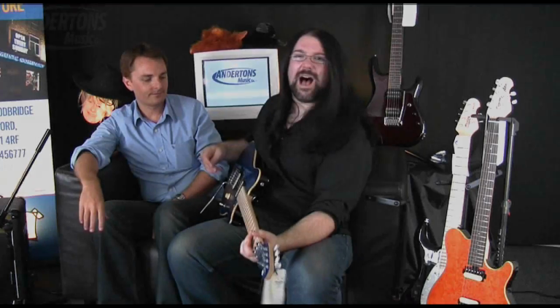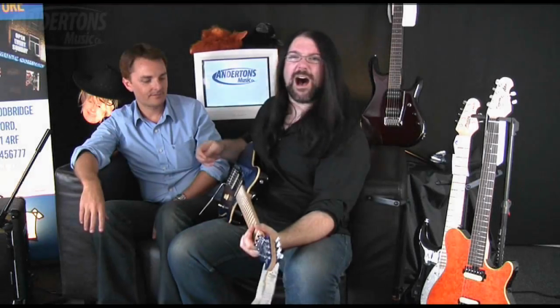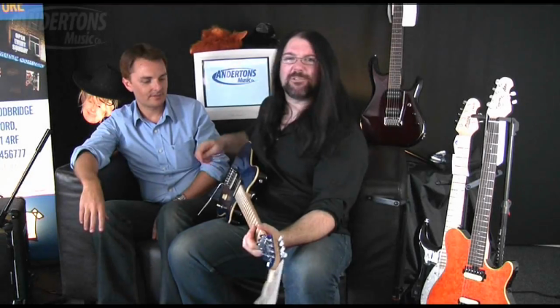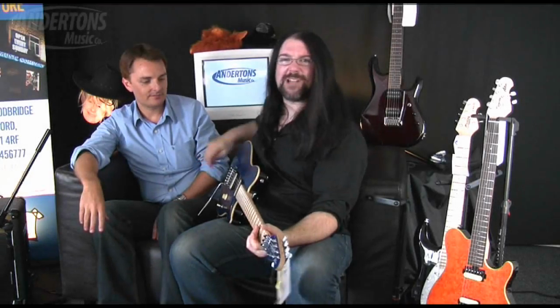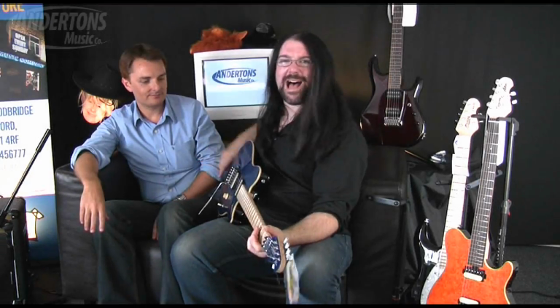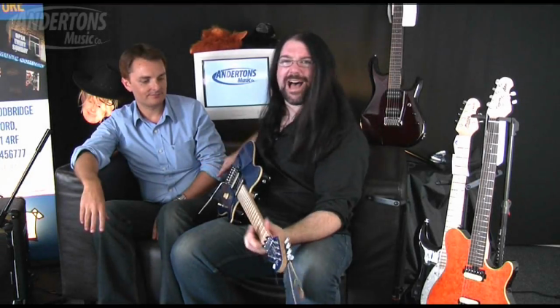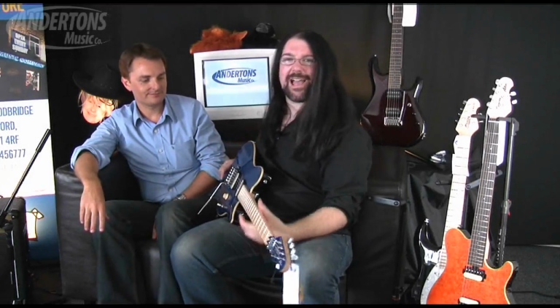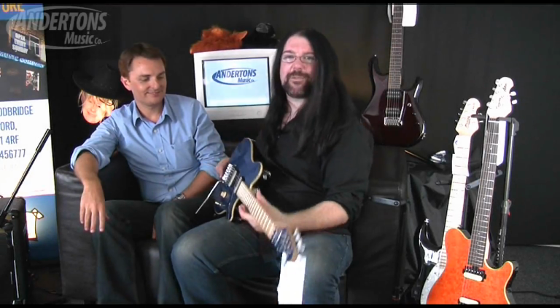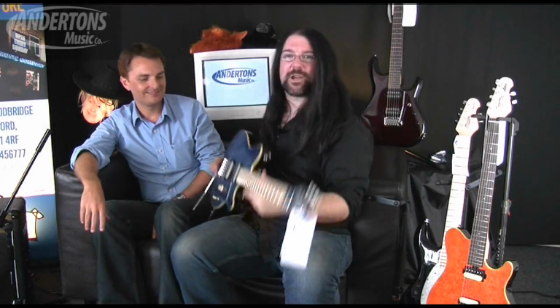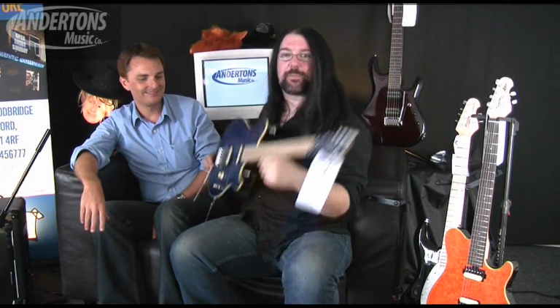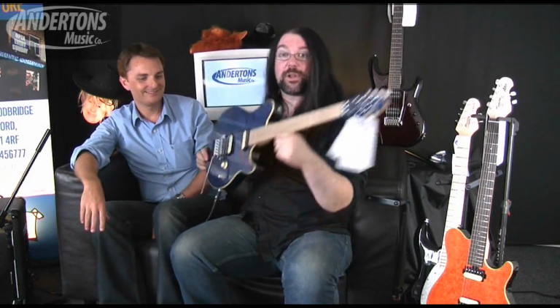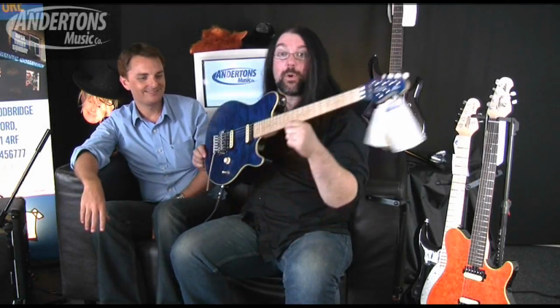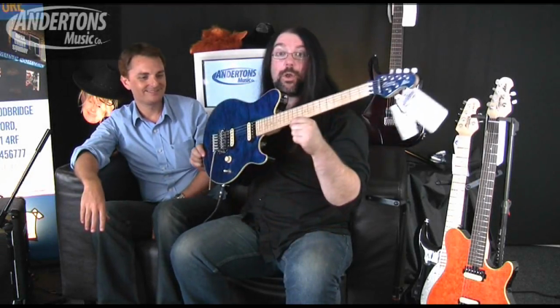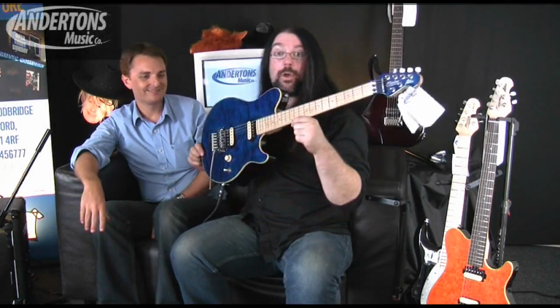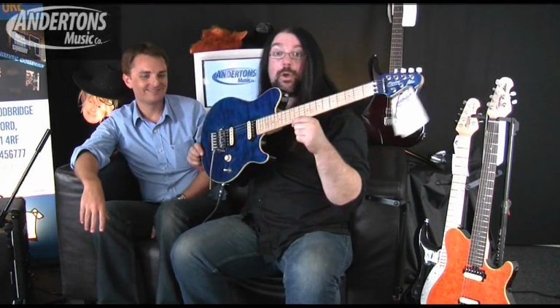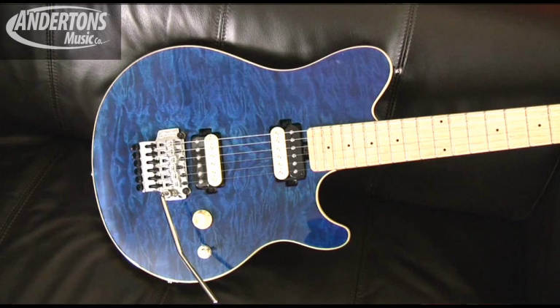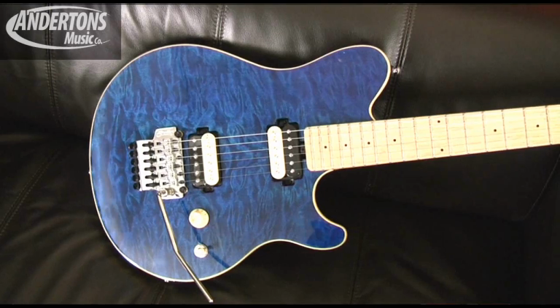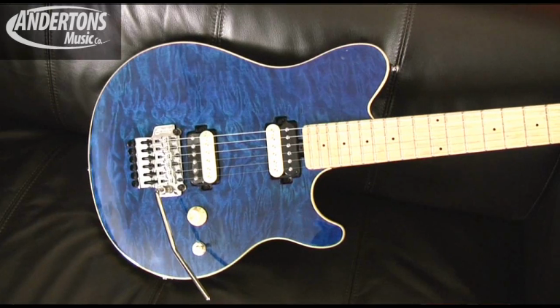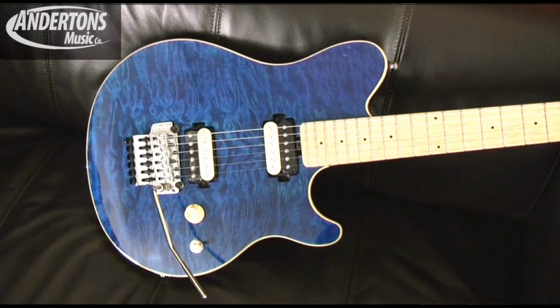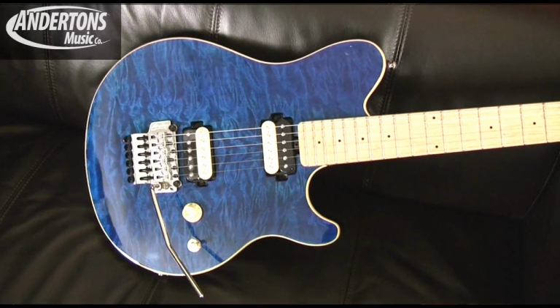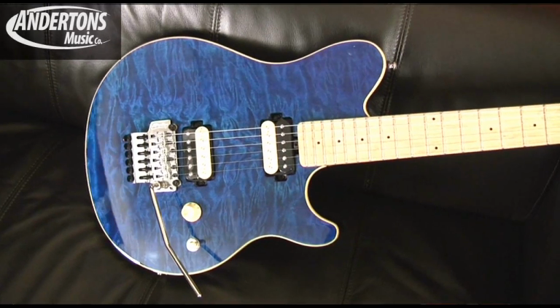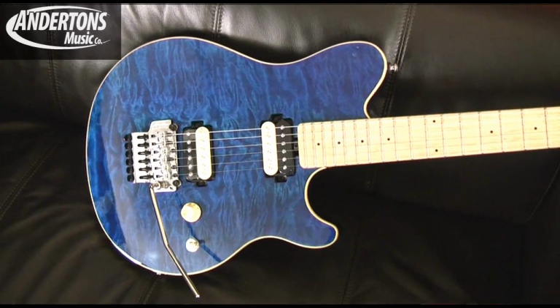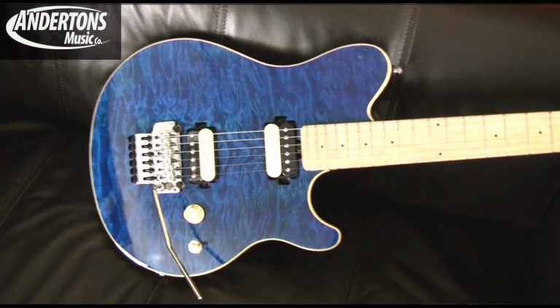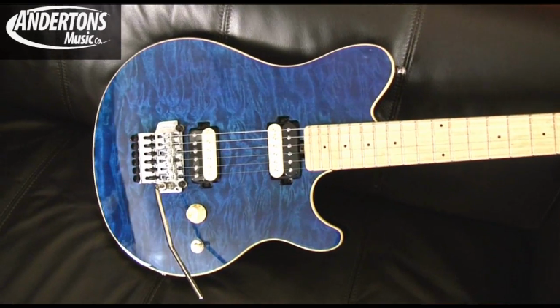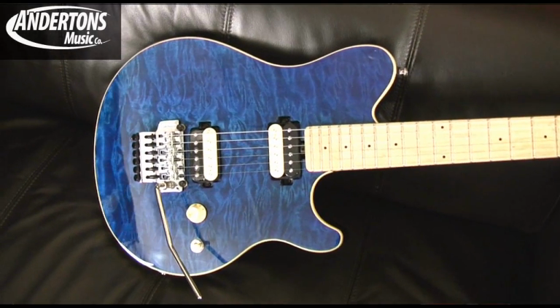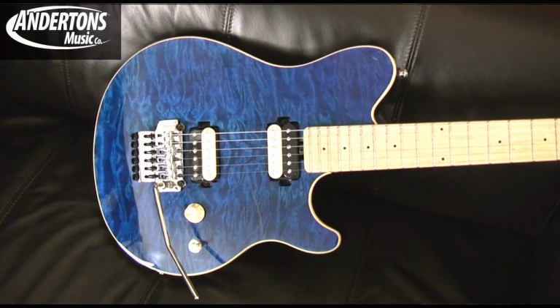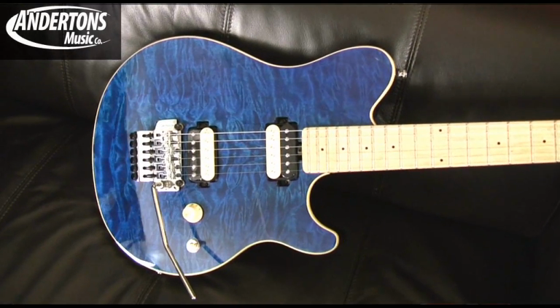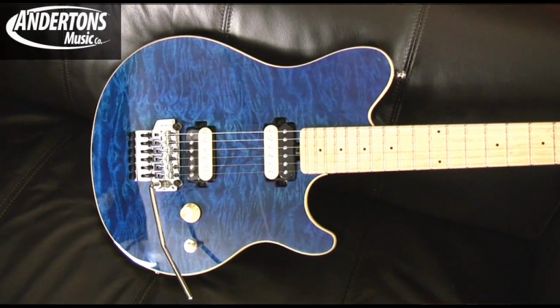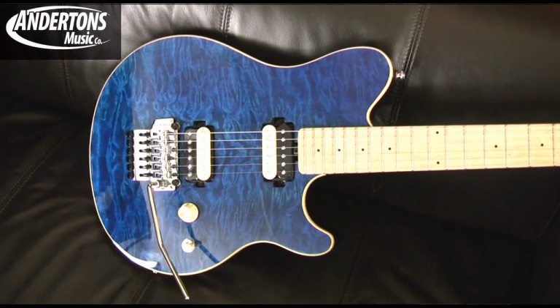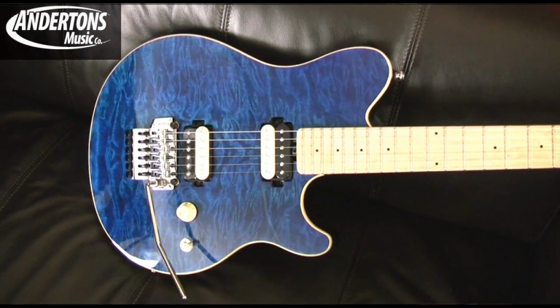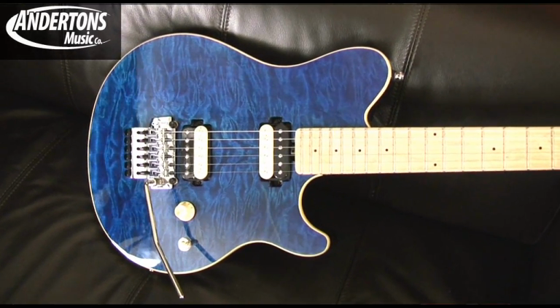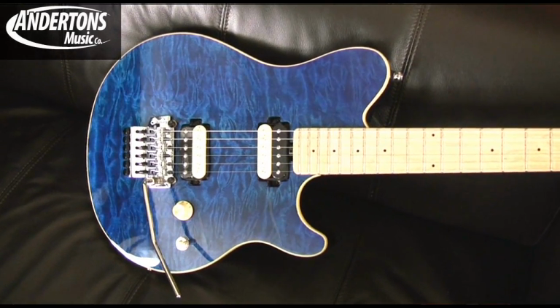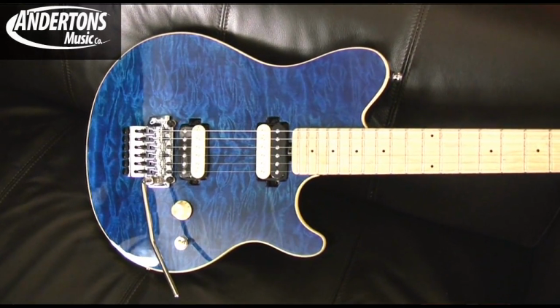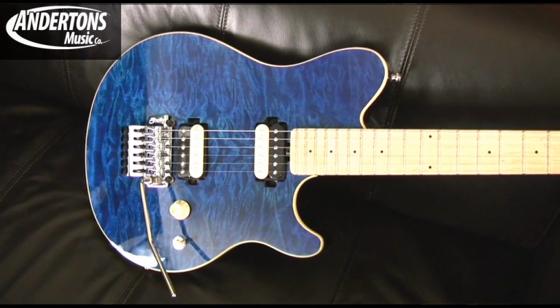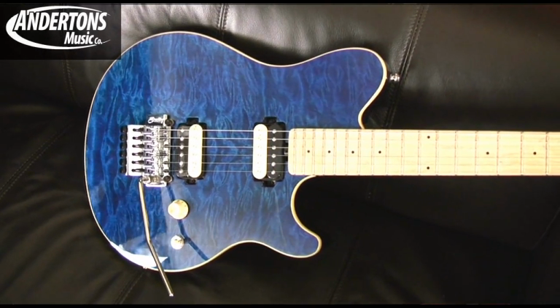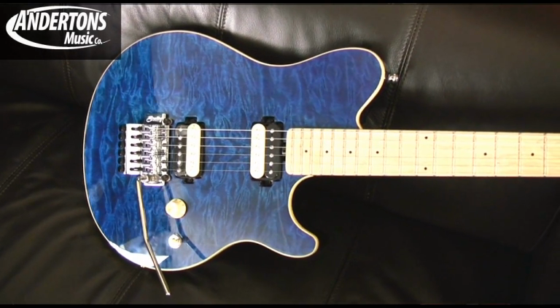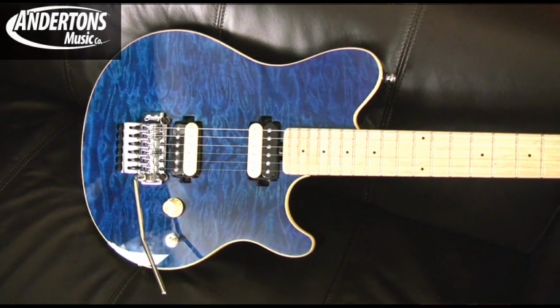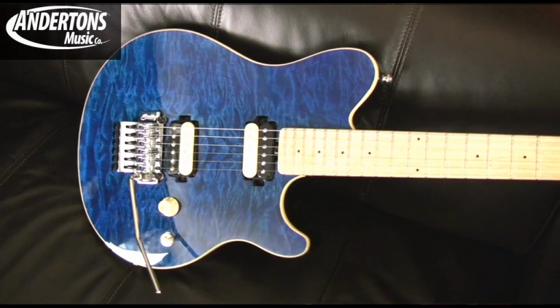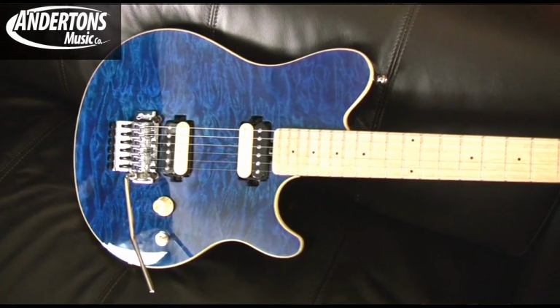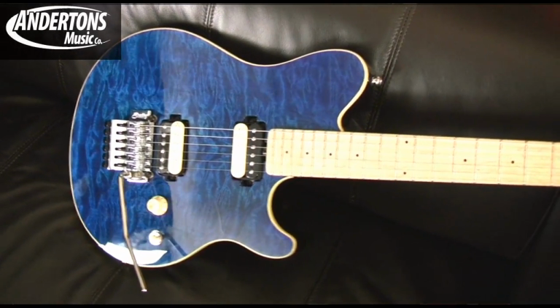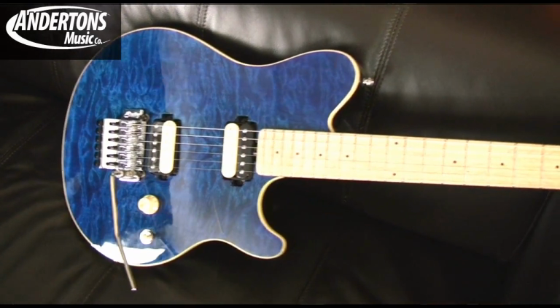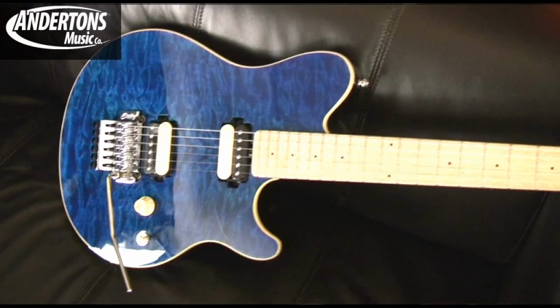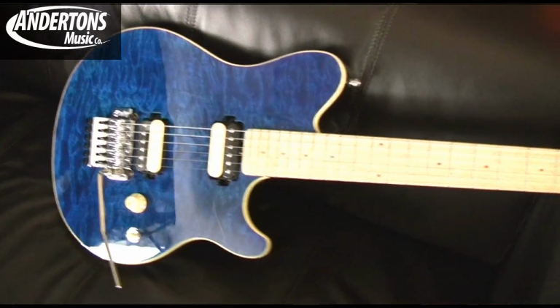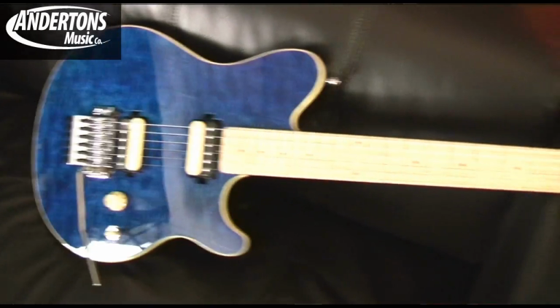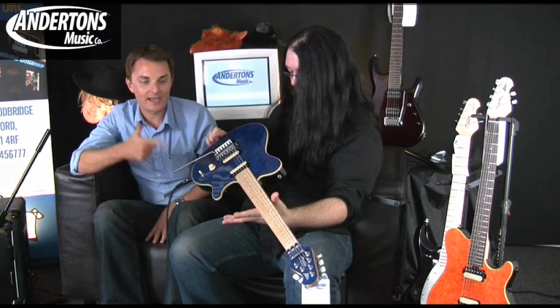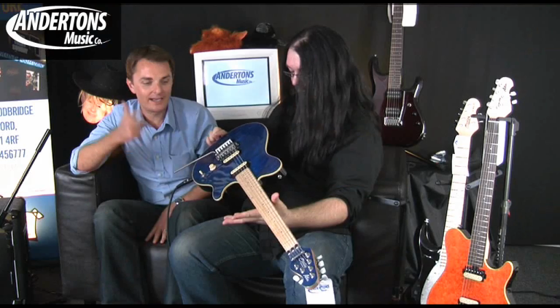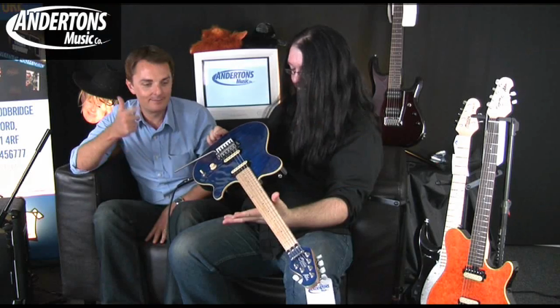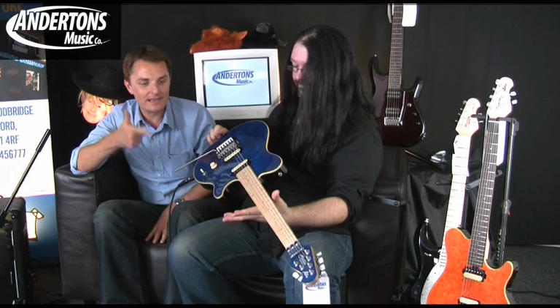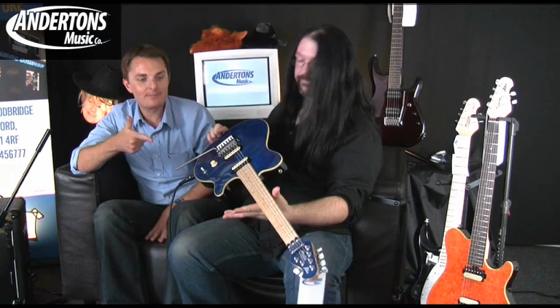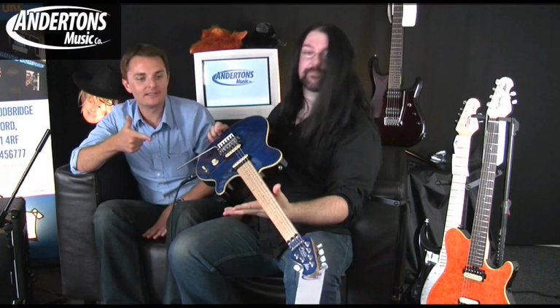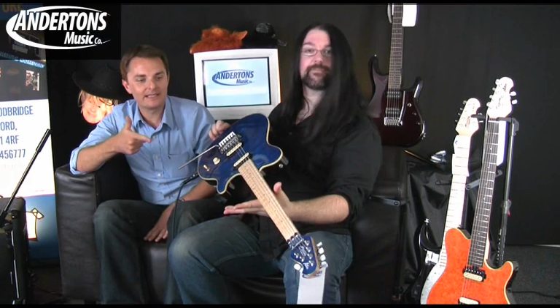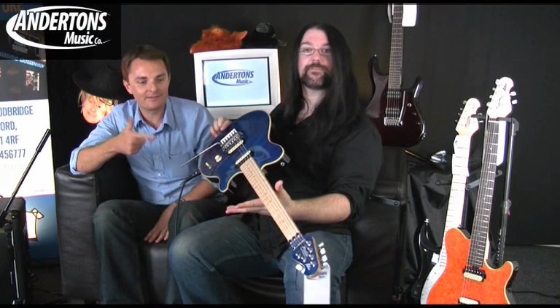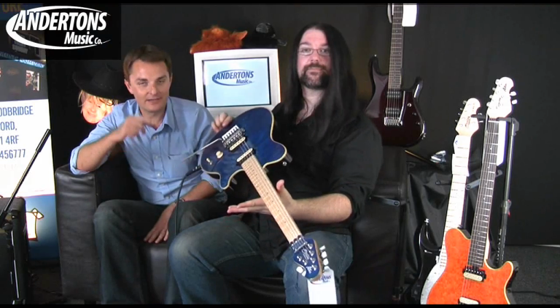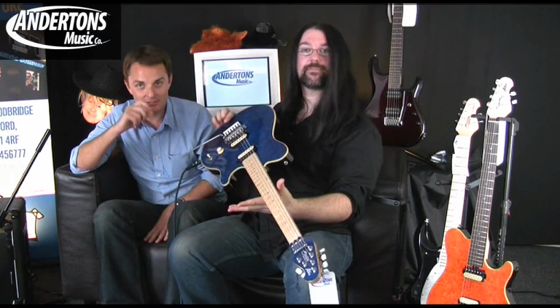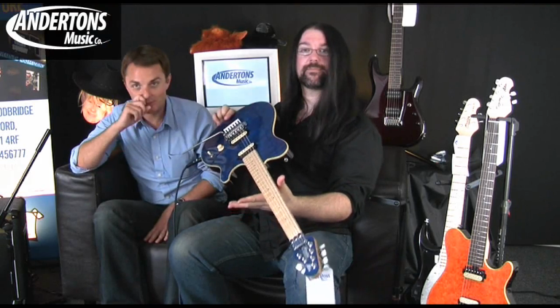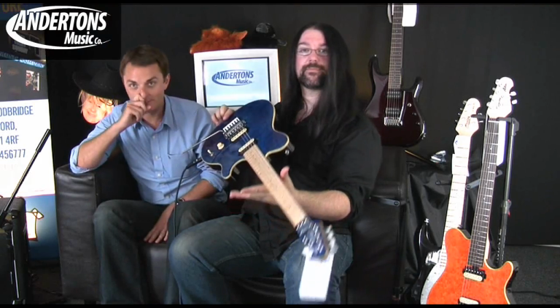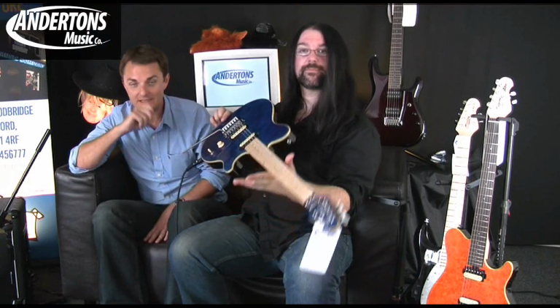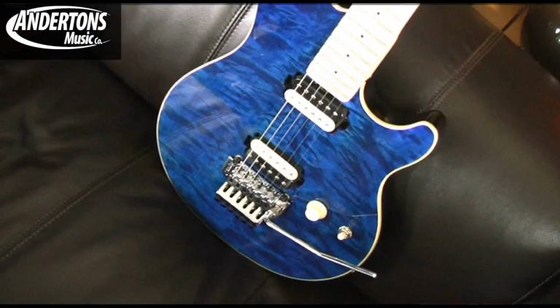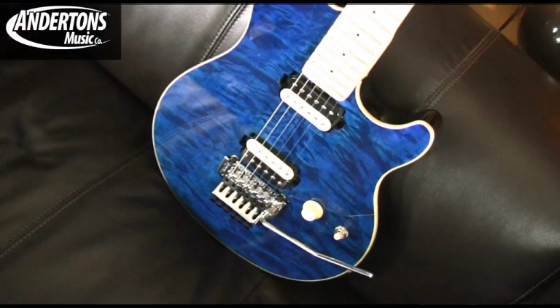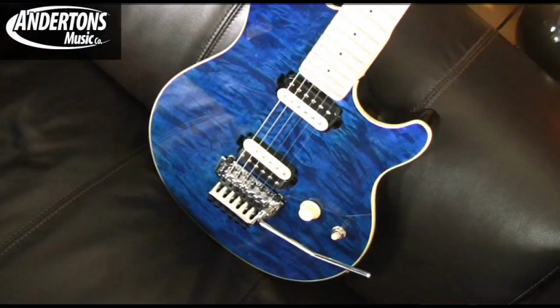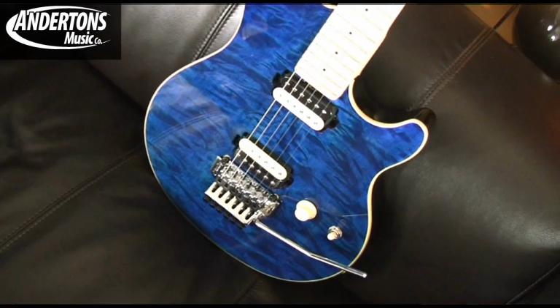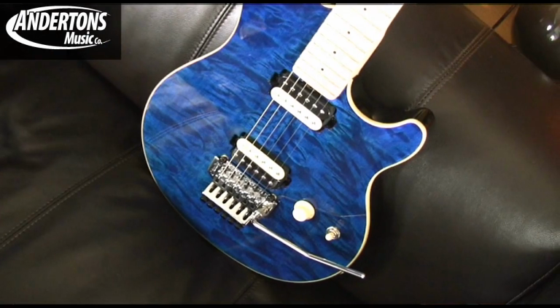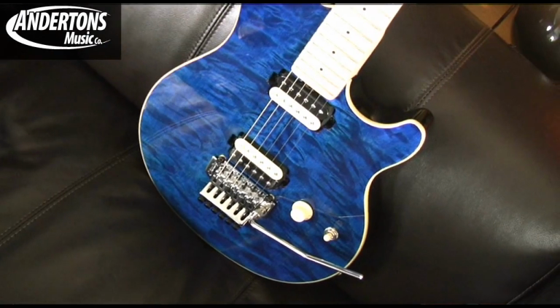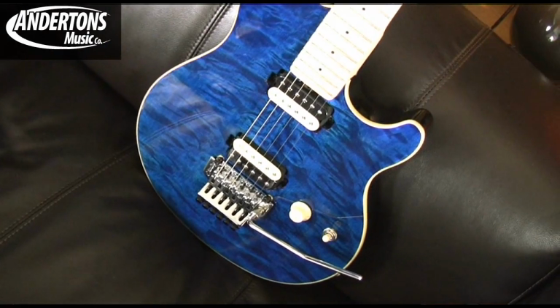All right, we got a blue one. We're on to the AX40 now, which is the Floyd Rose and Maple Neck version of the Axis.